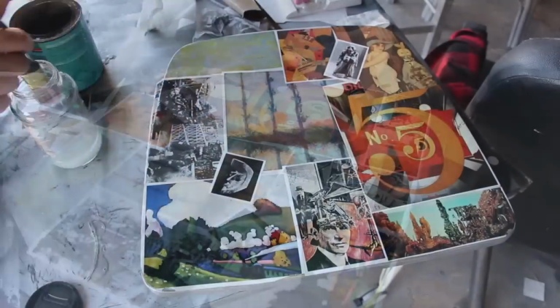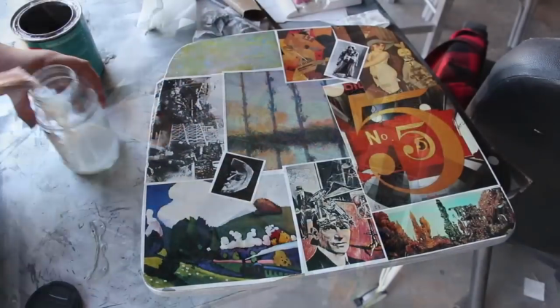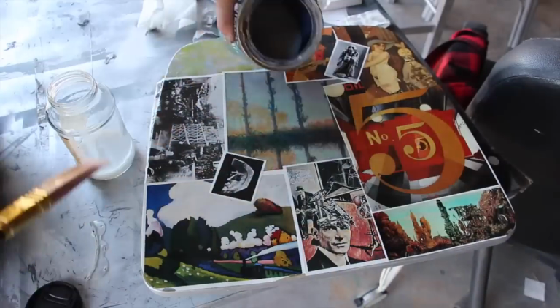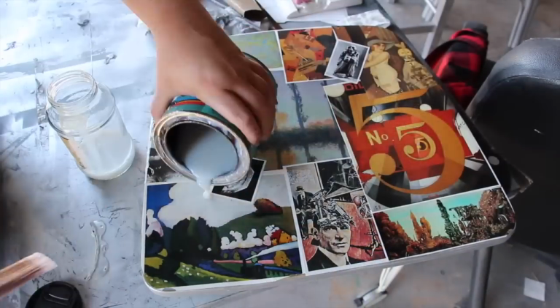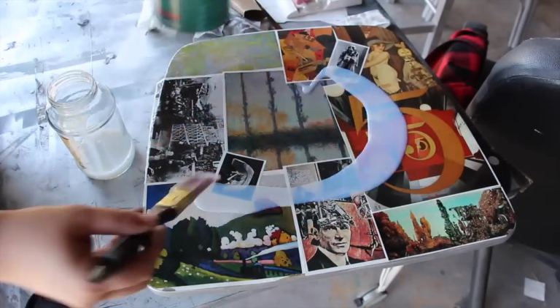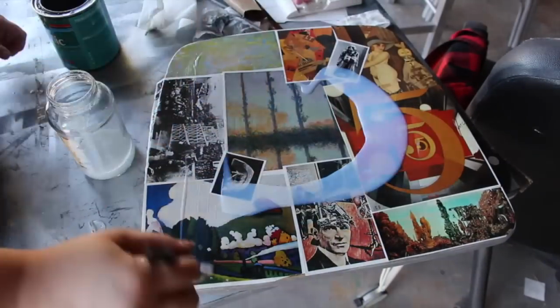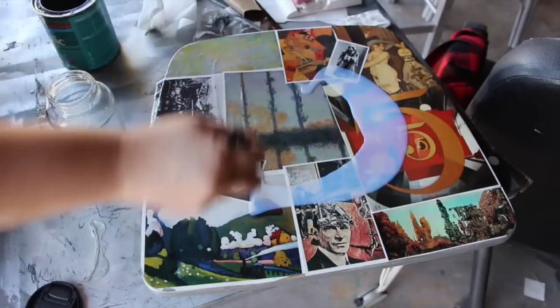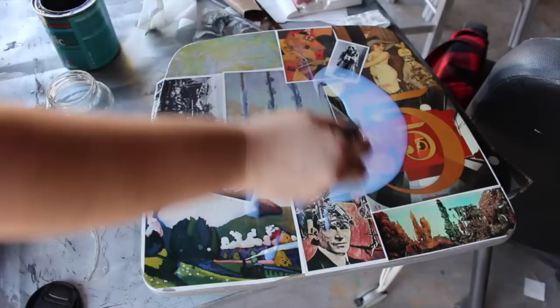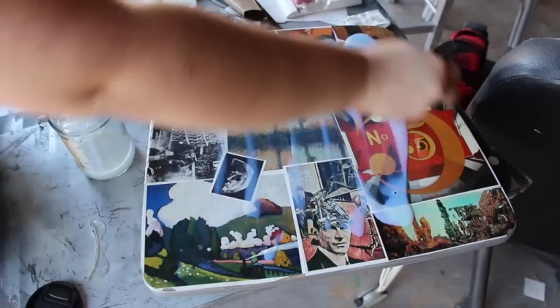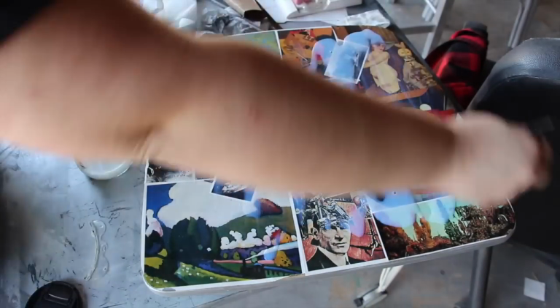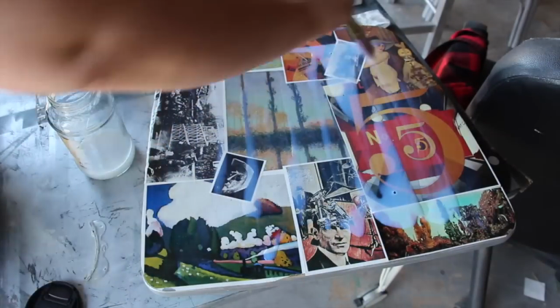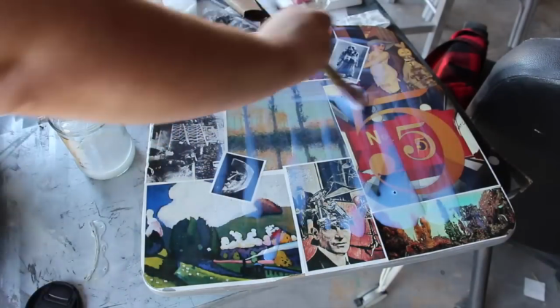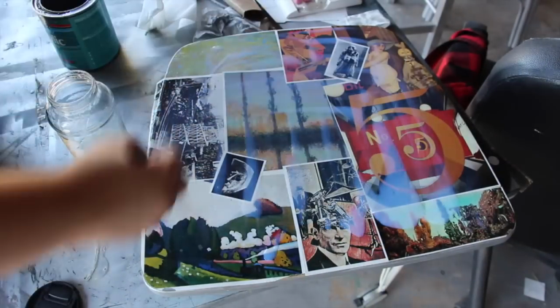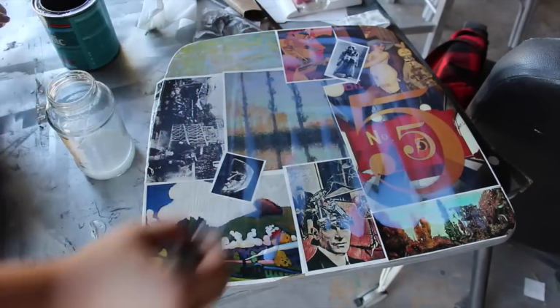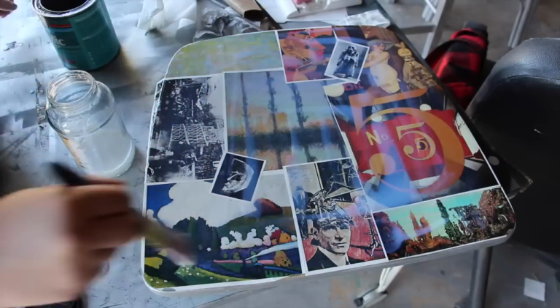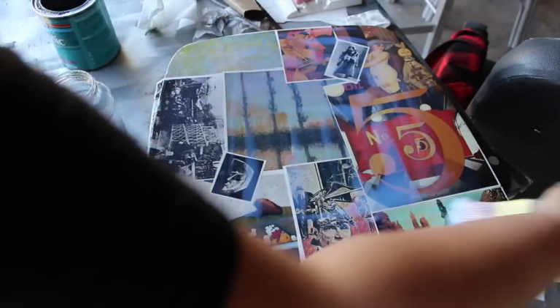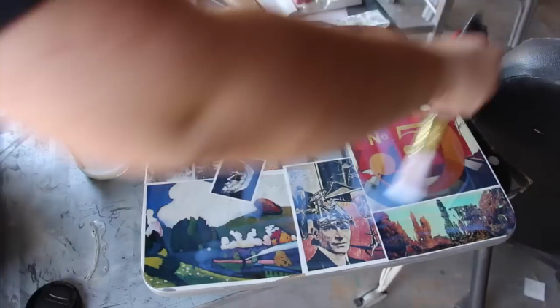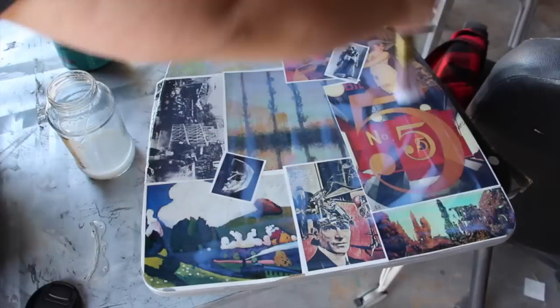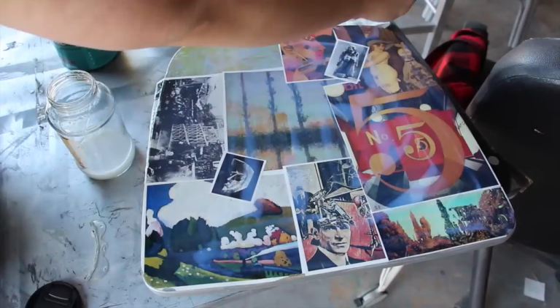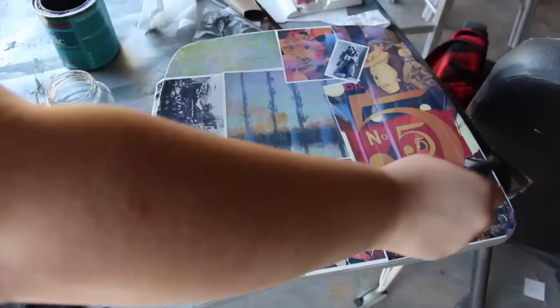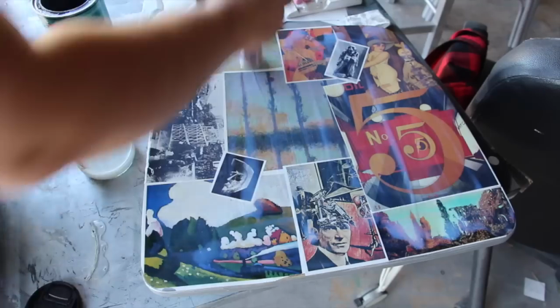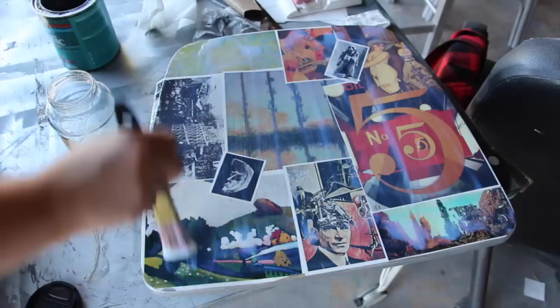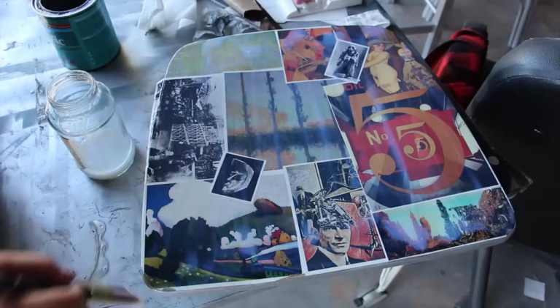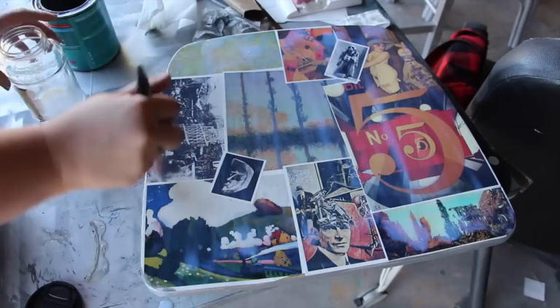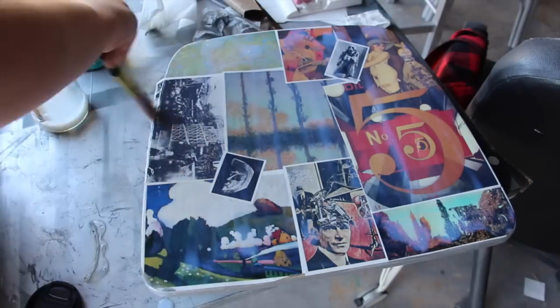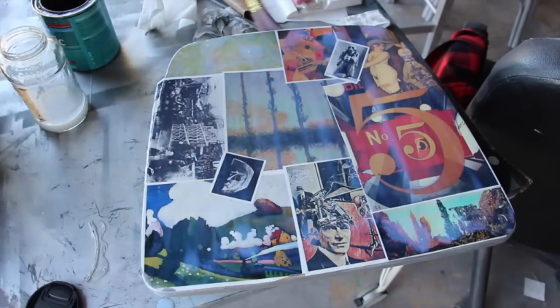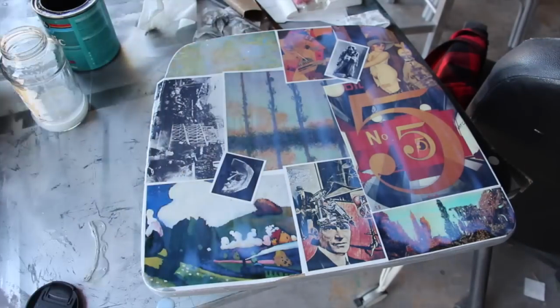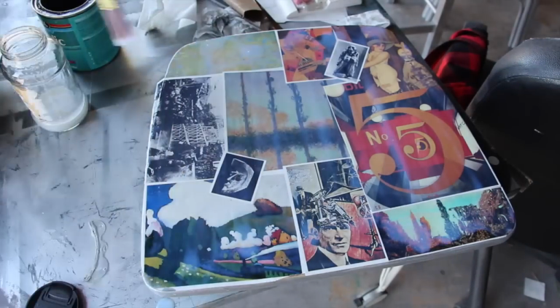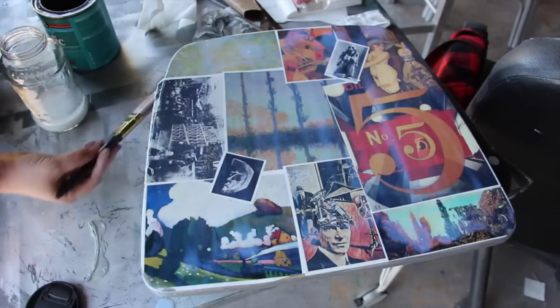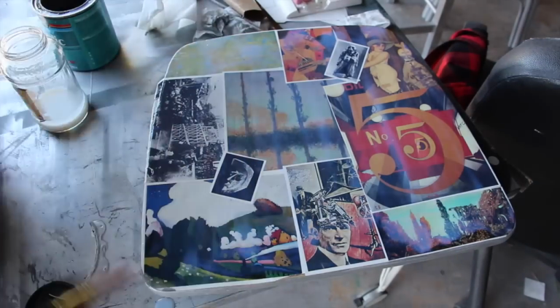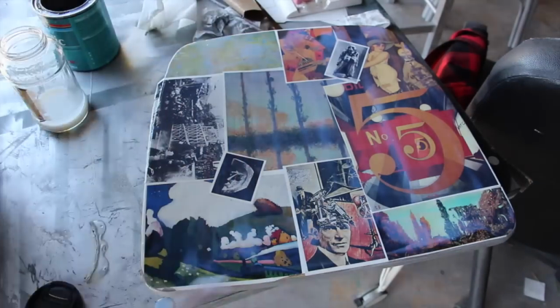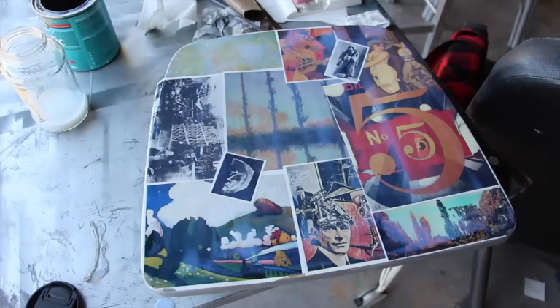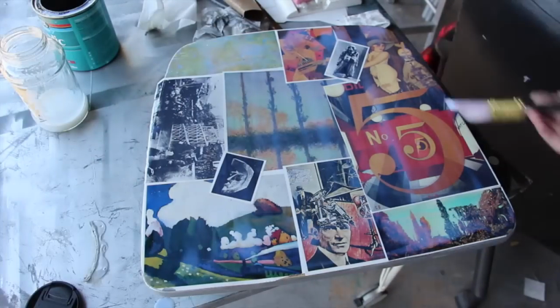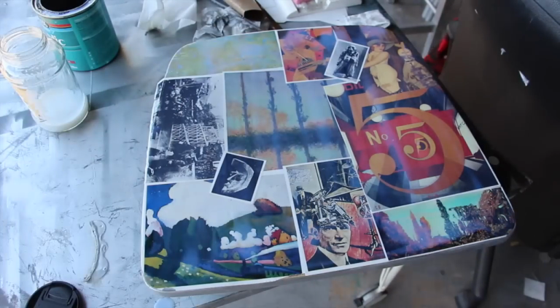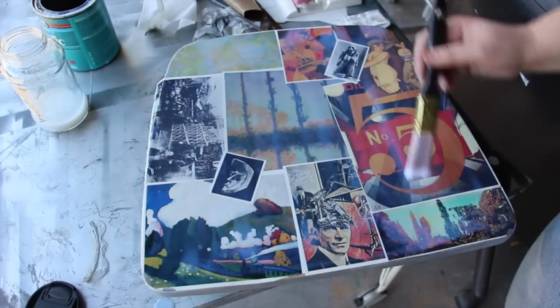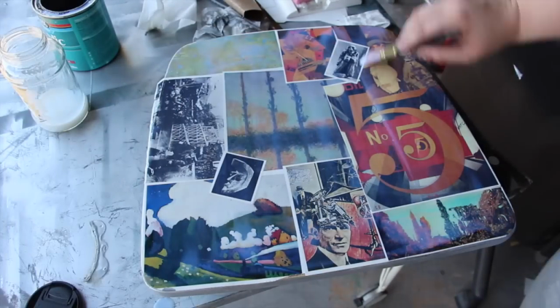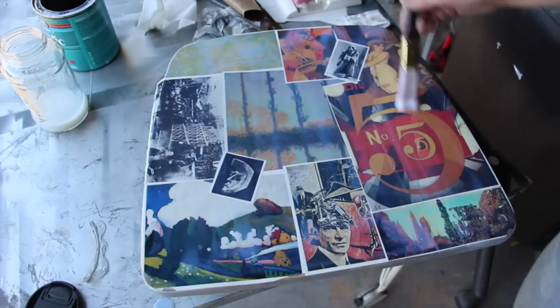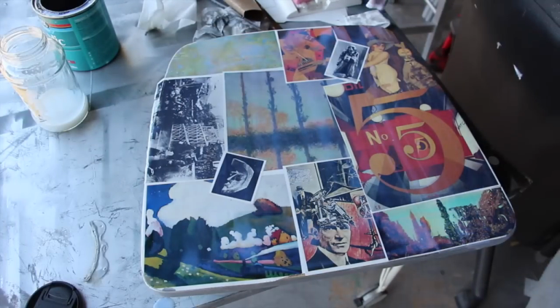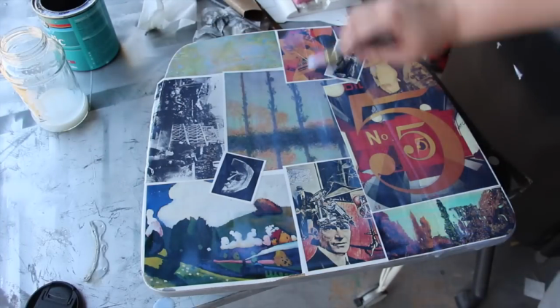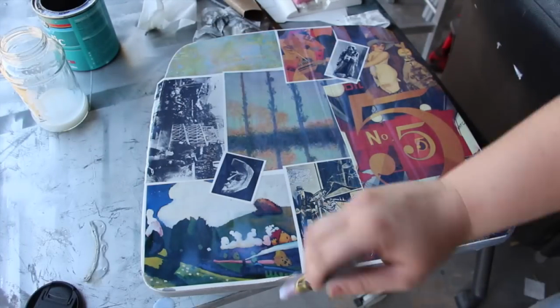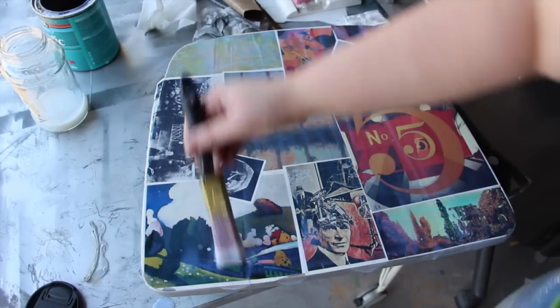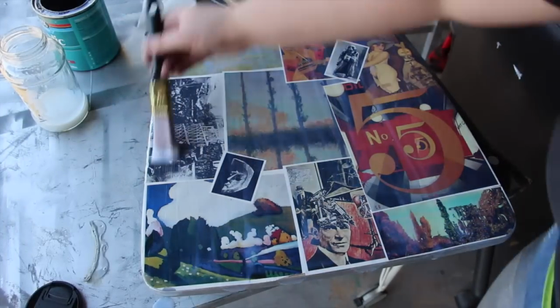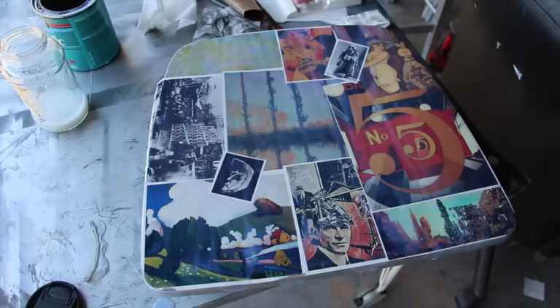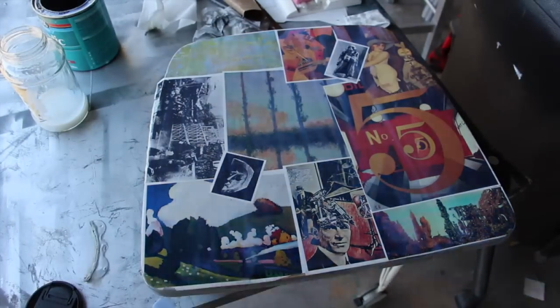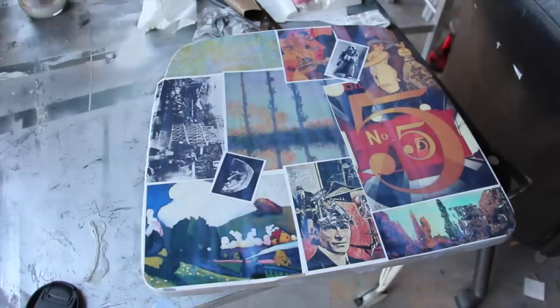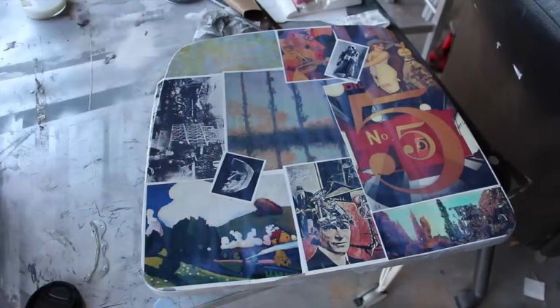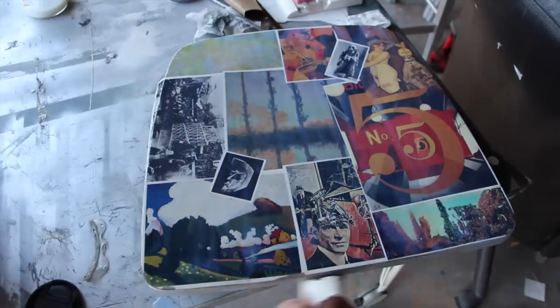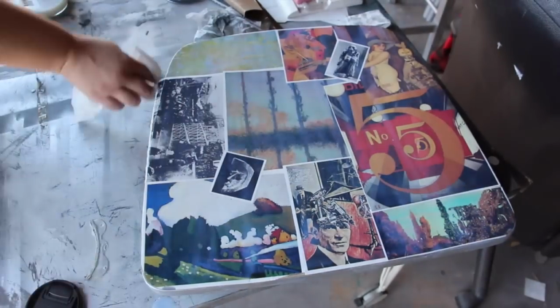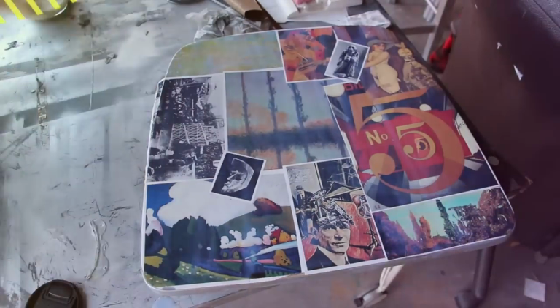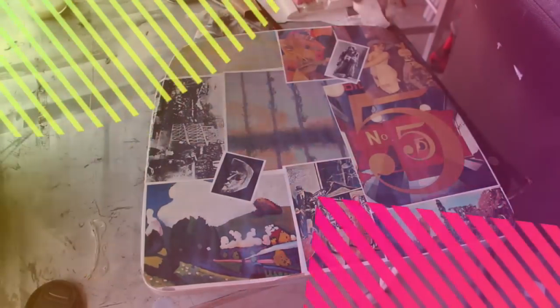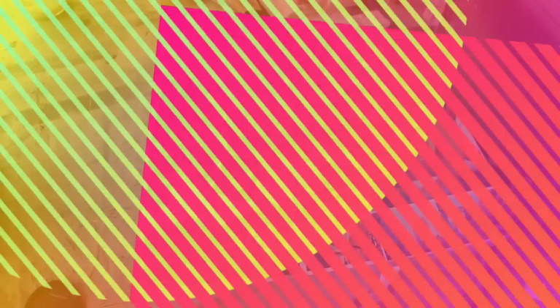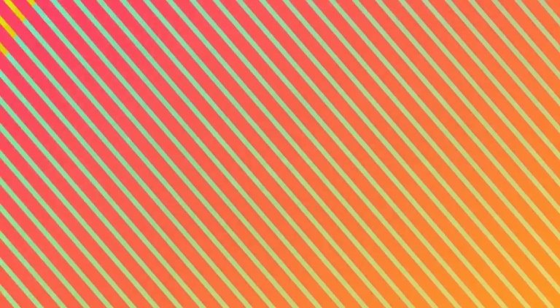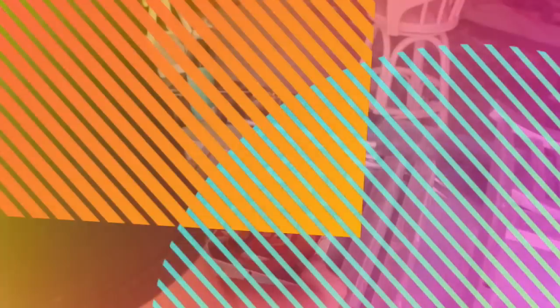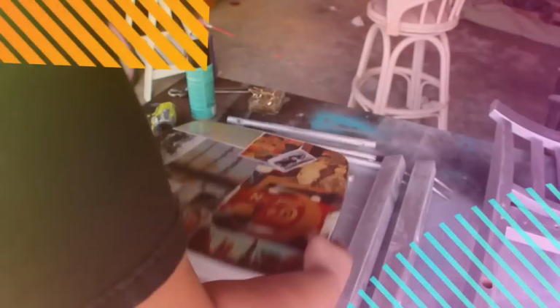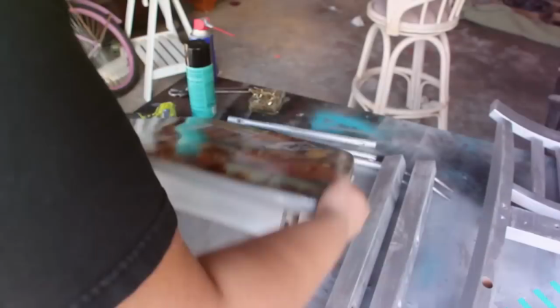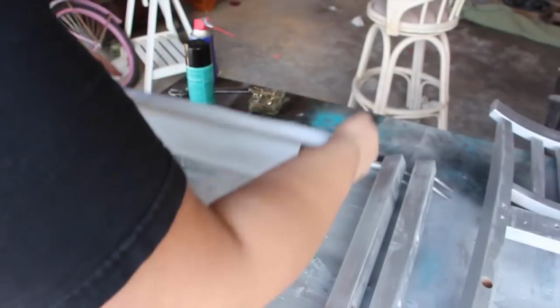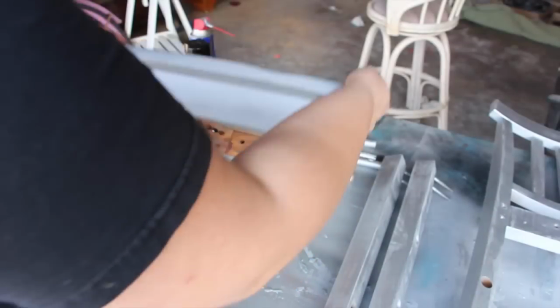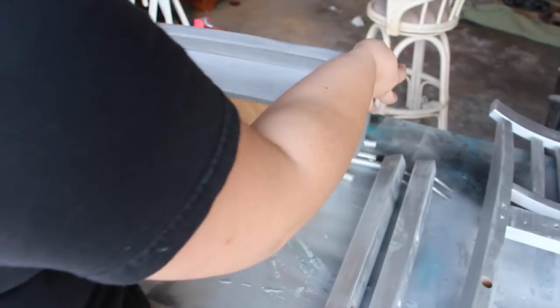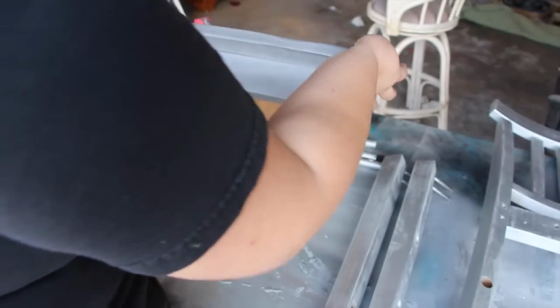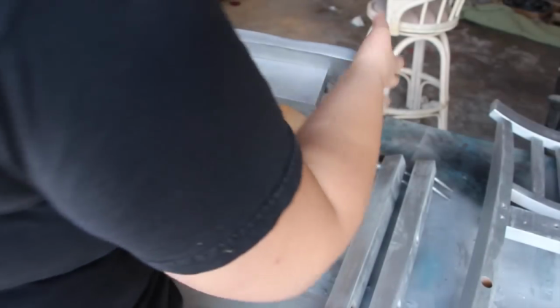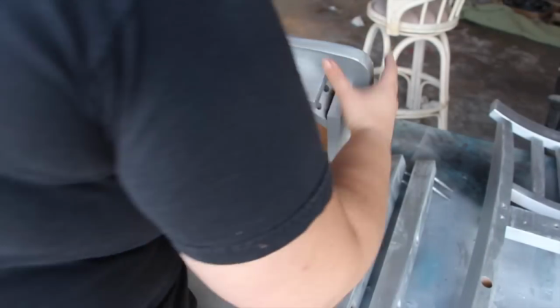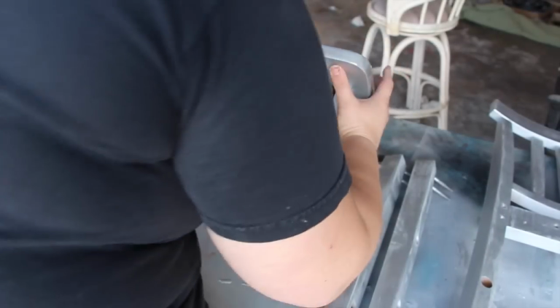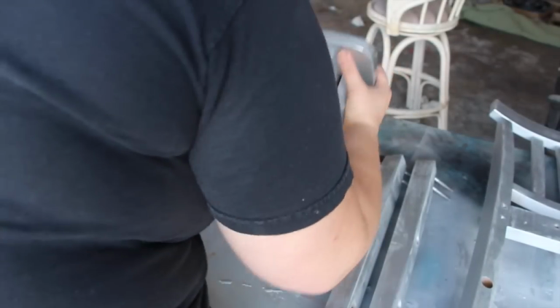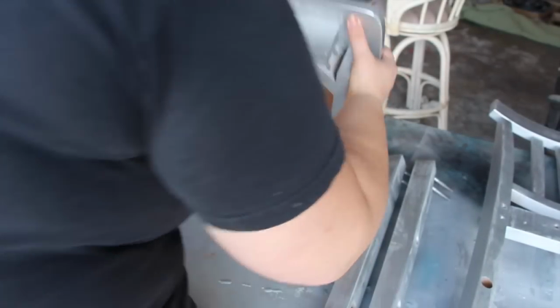After this dried, I did a layer of gloss over the top of the surface, let that dry, and then started the assembly process of the chair.